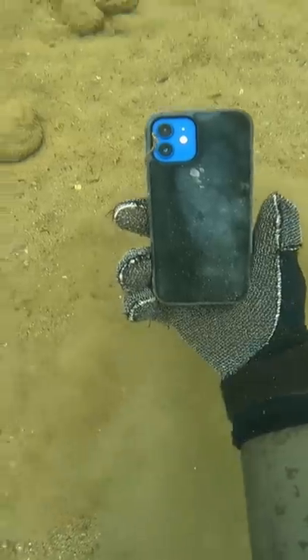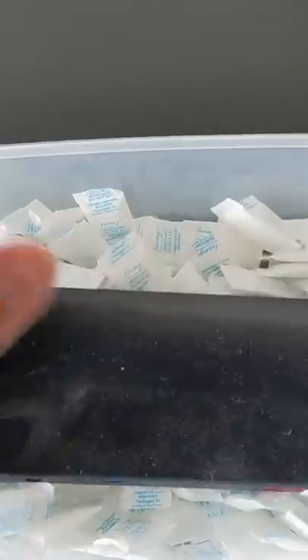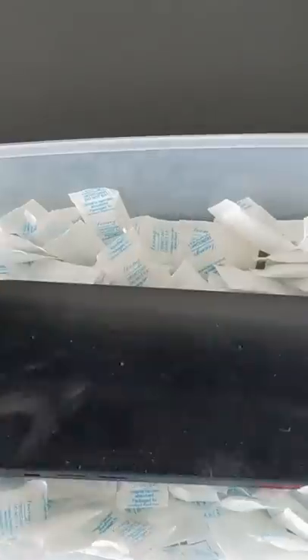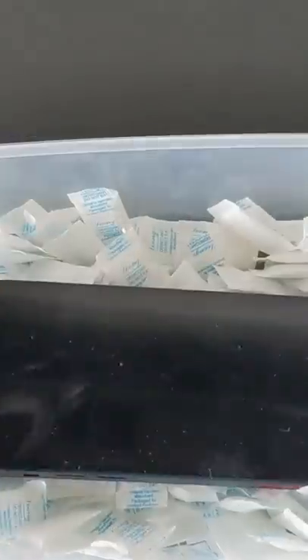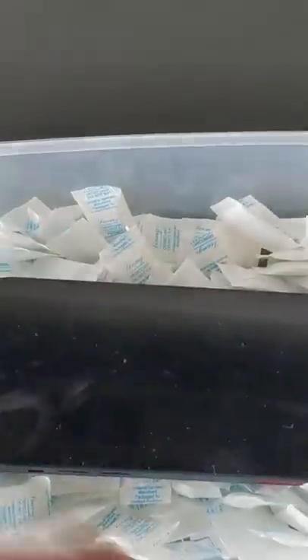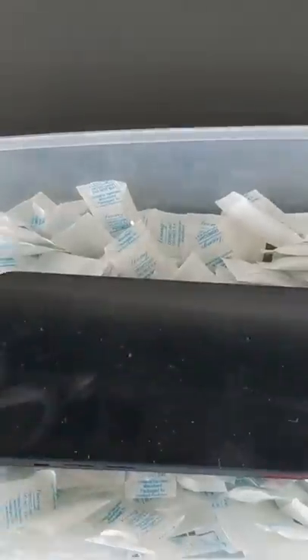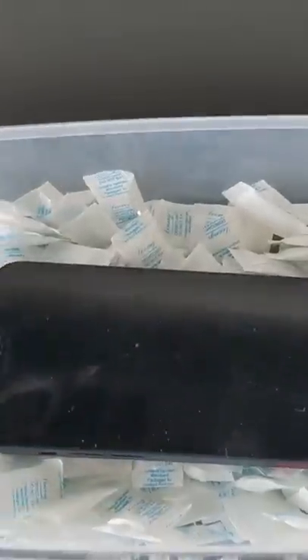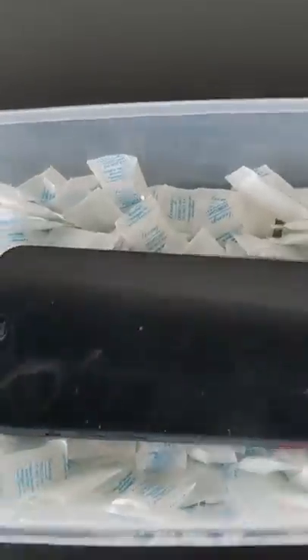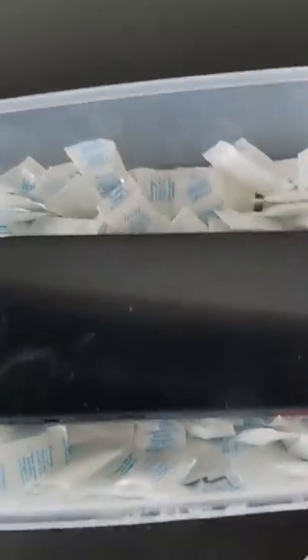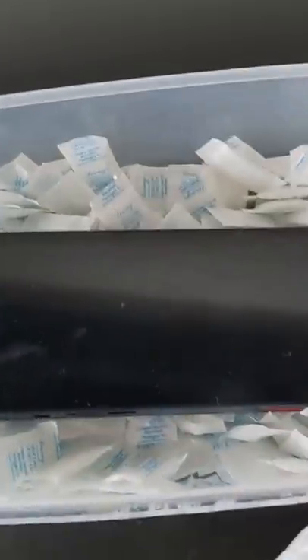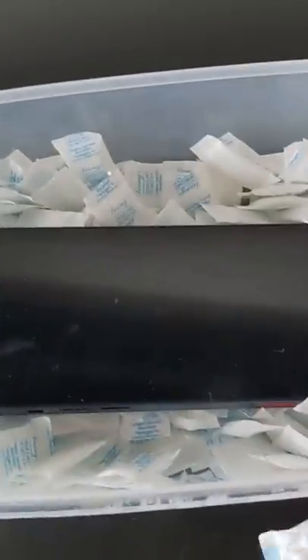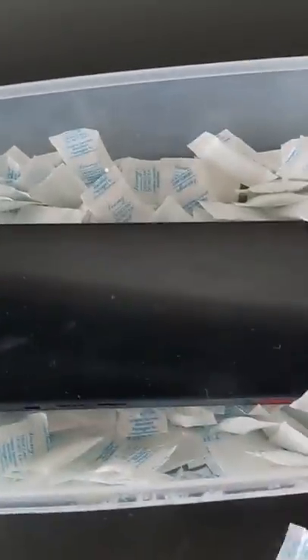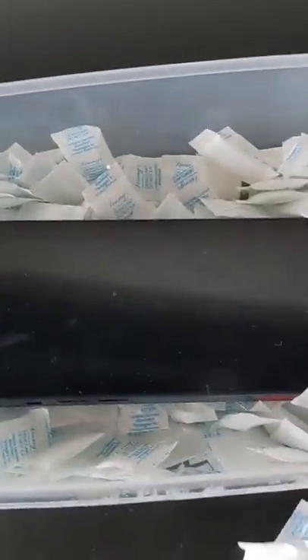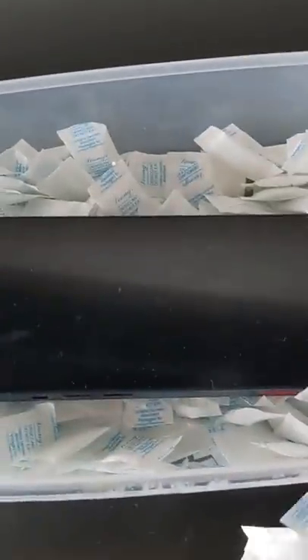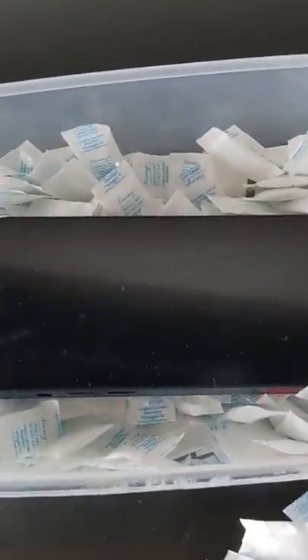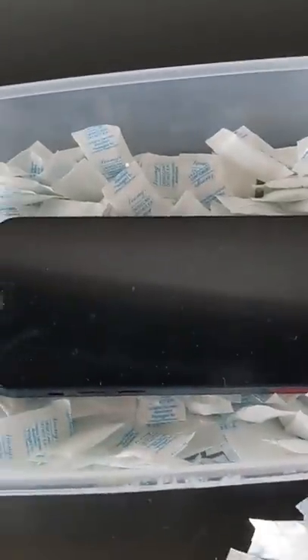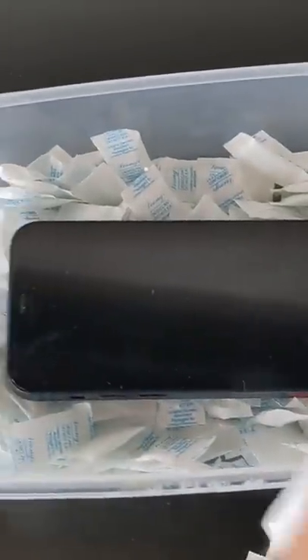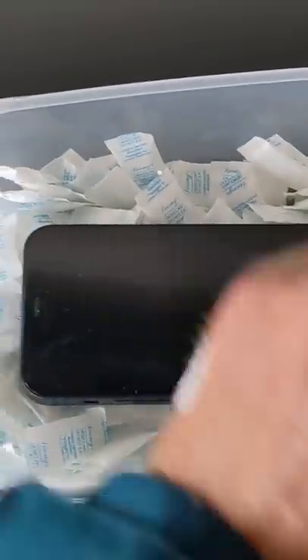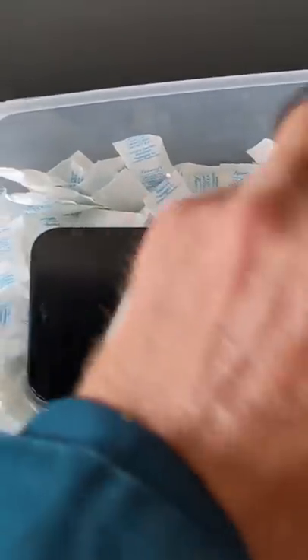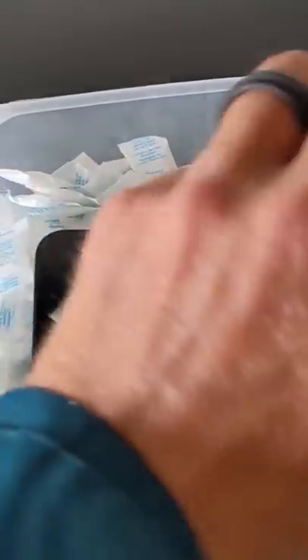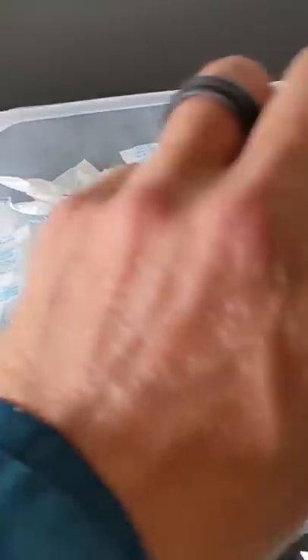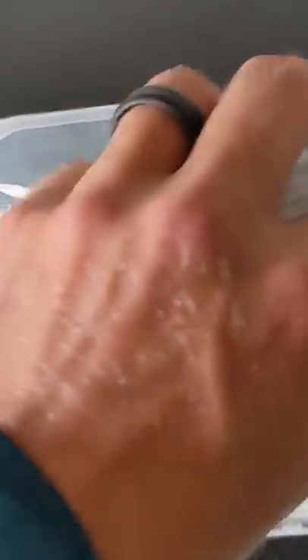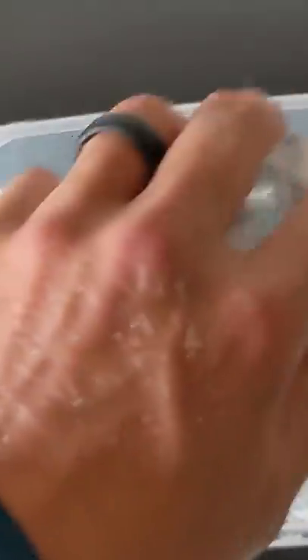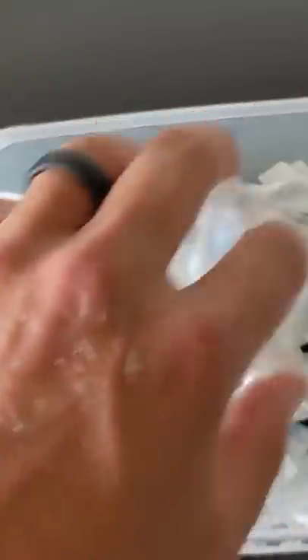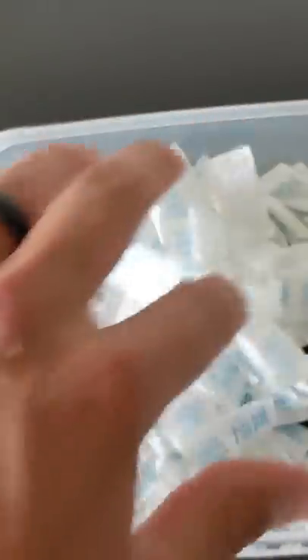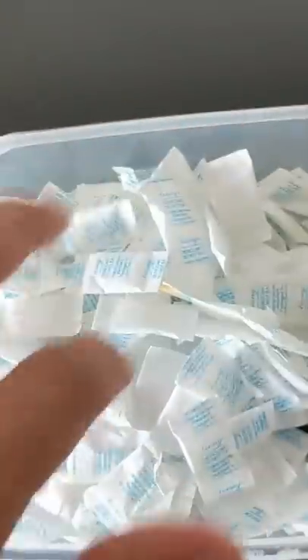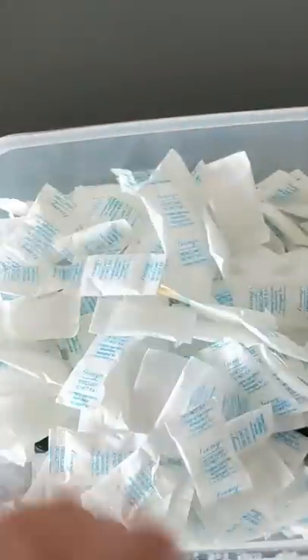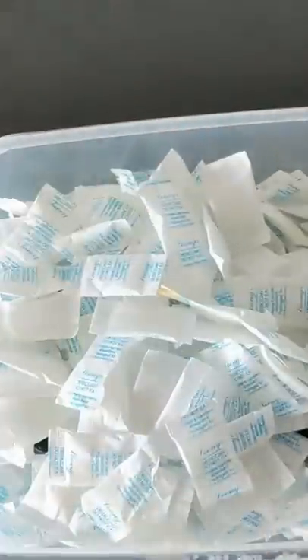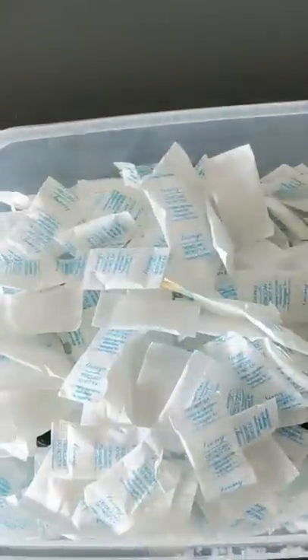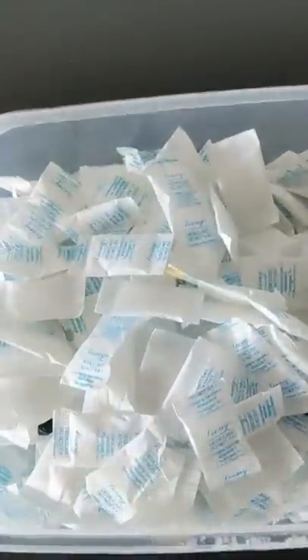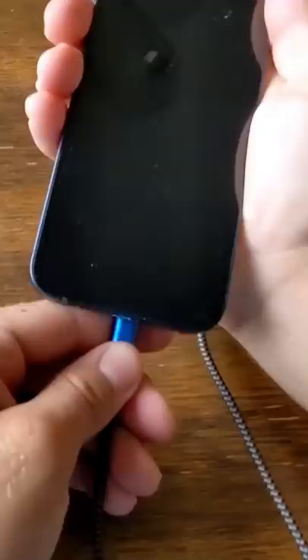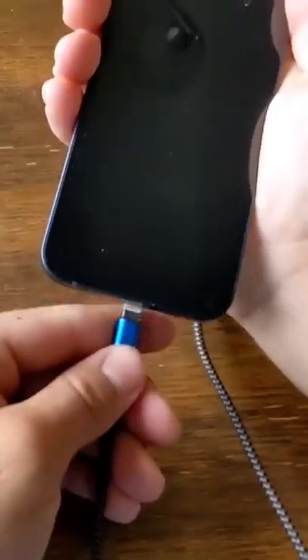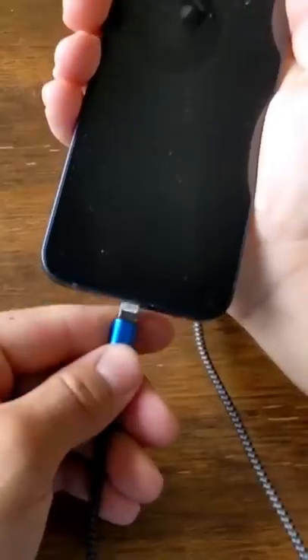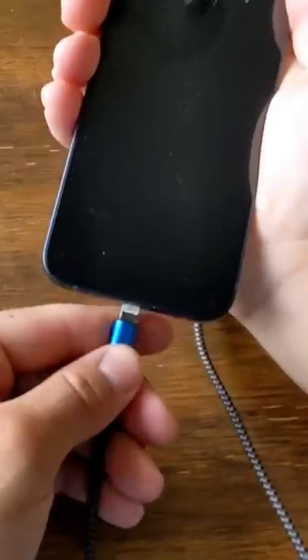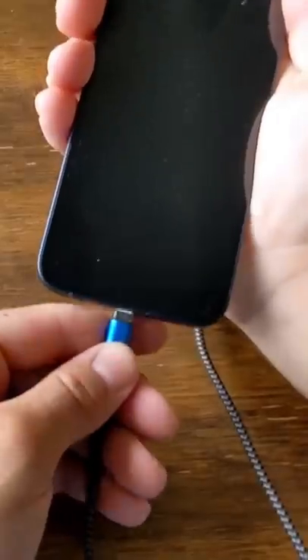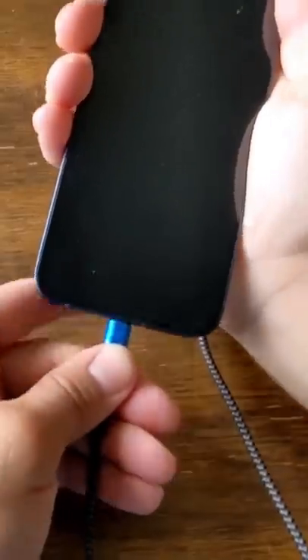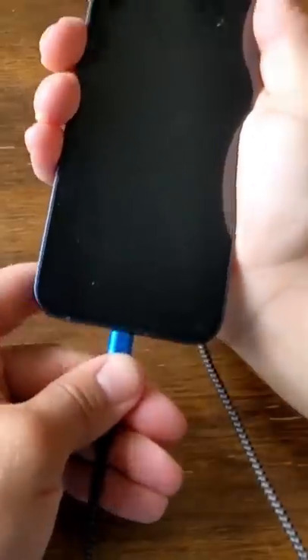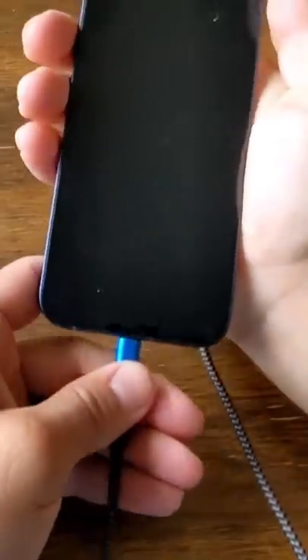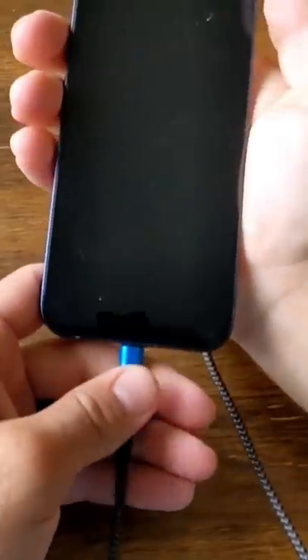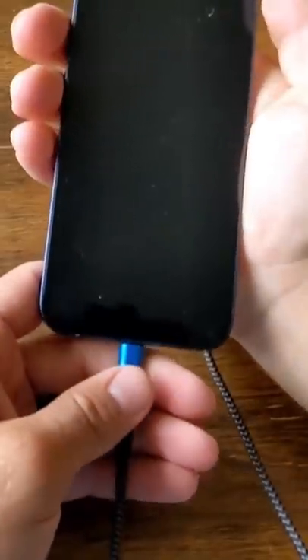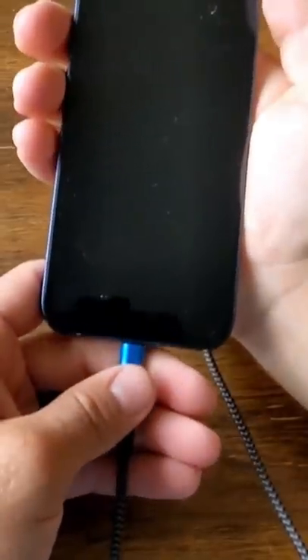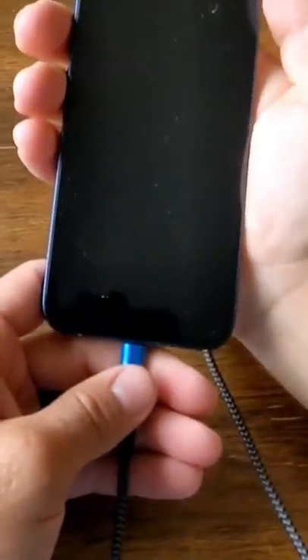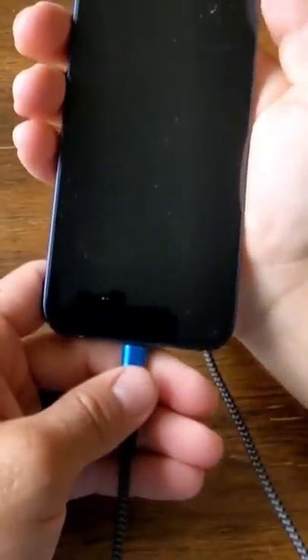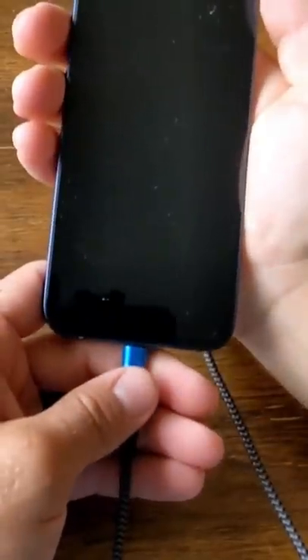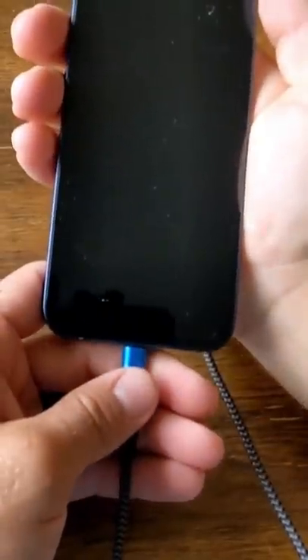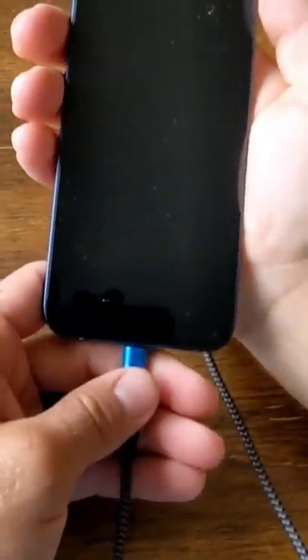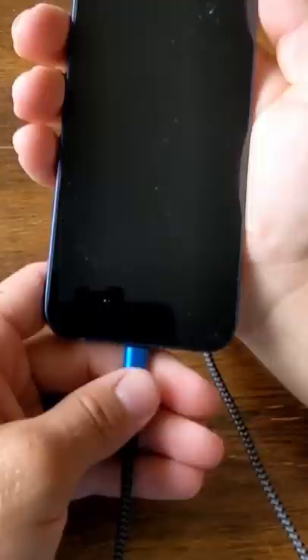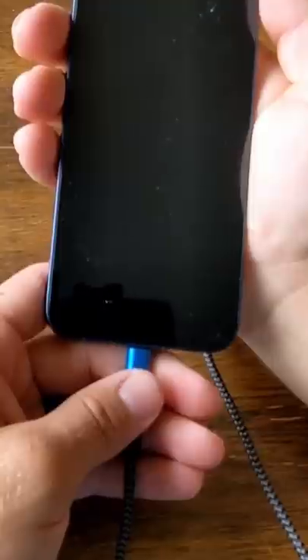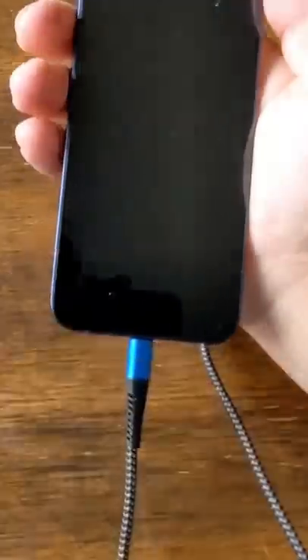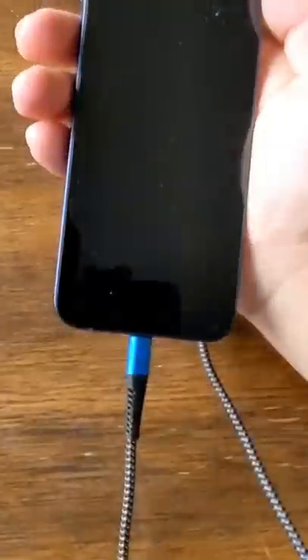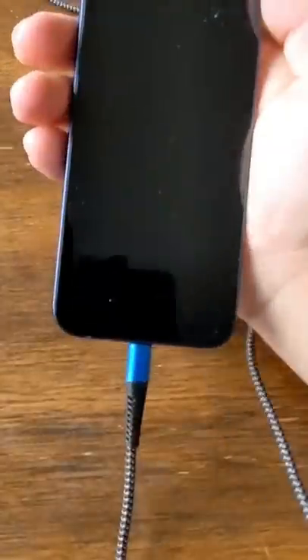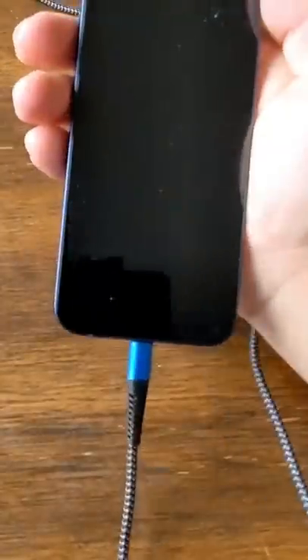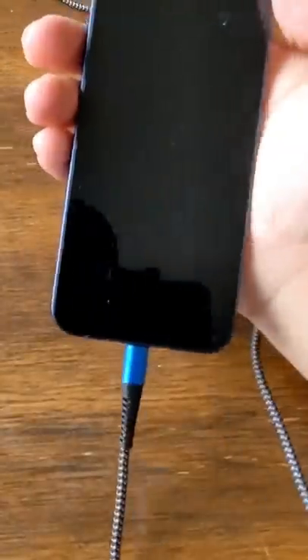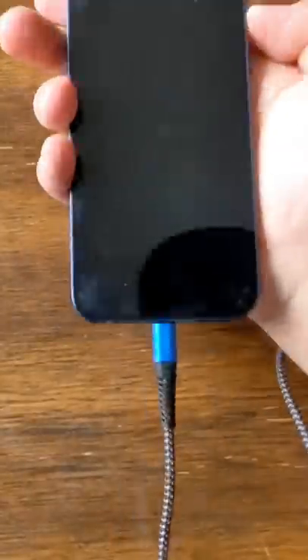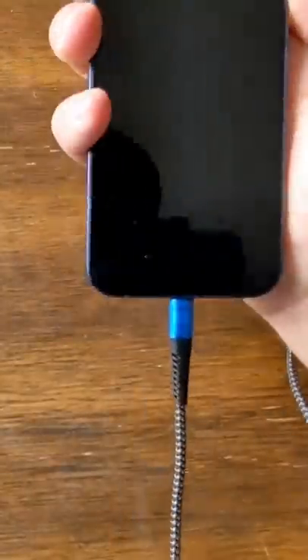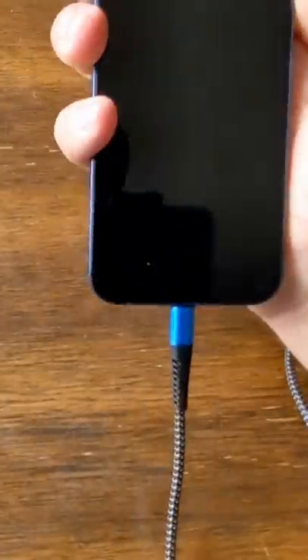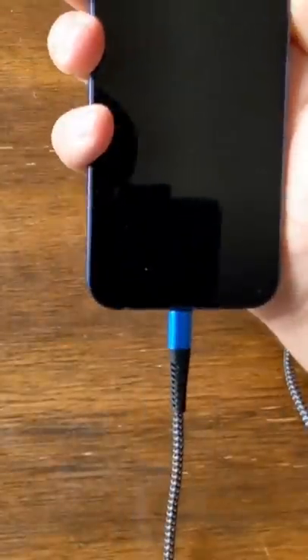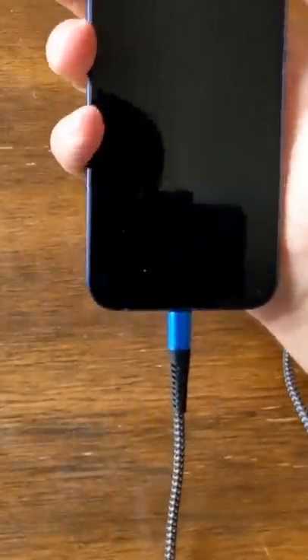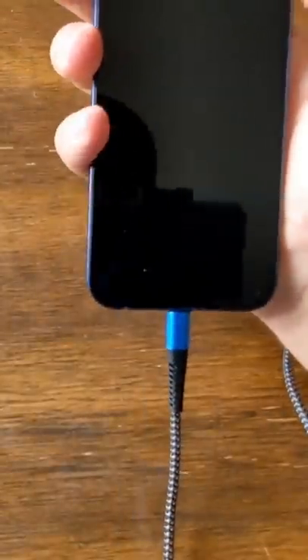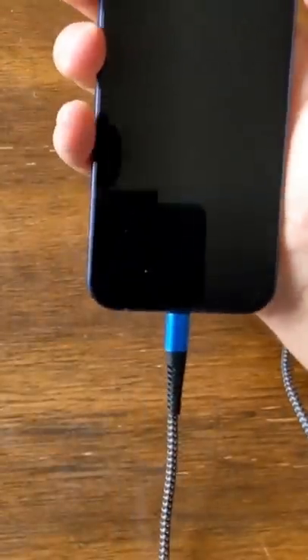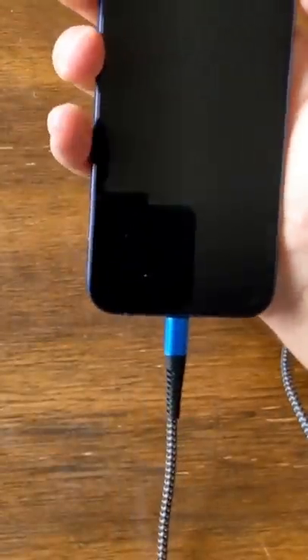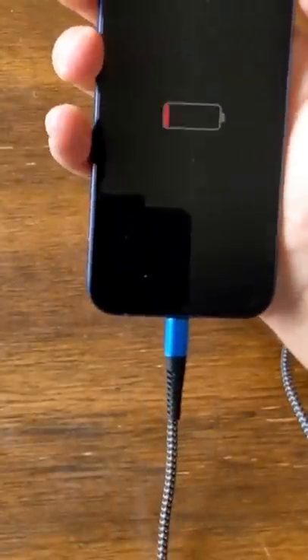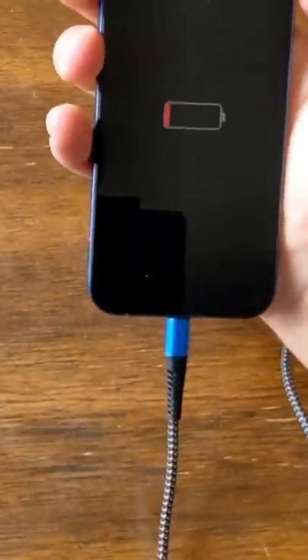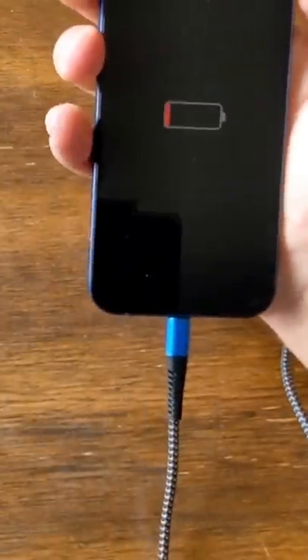So first thing we do is dry it out. Then after it's dry, plug it in — and wow, it actually turned on.